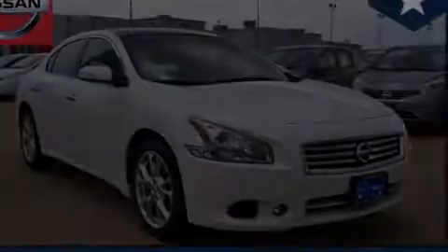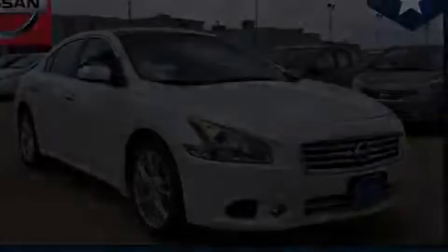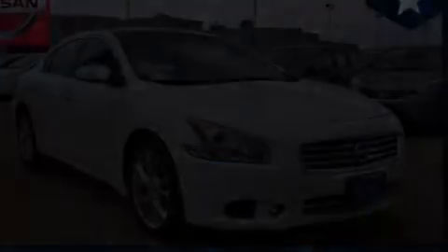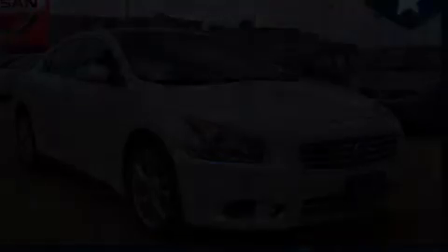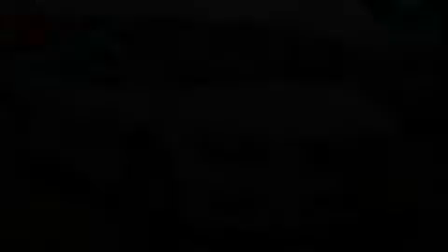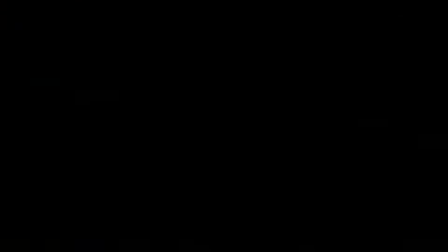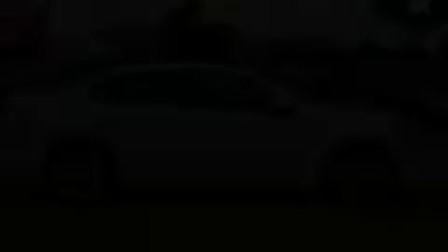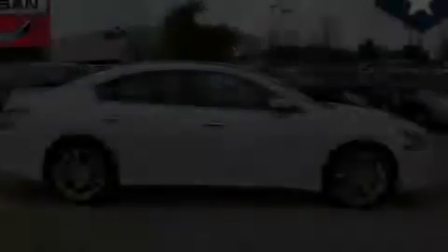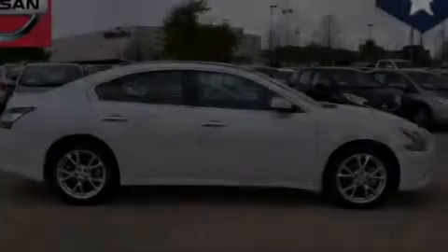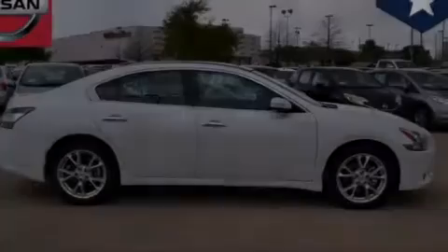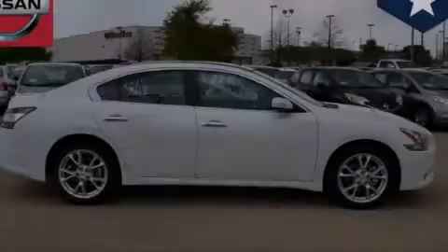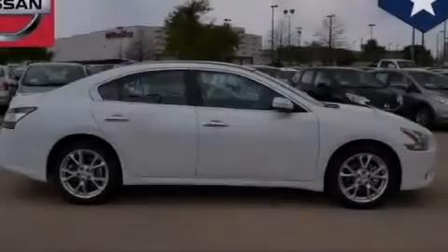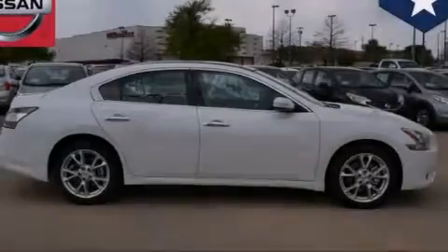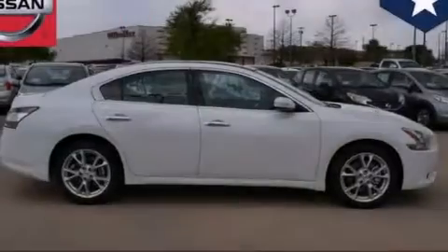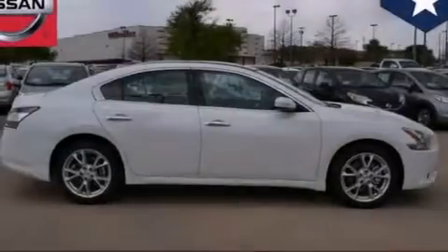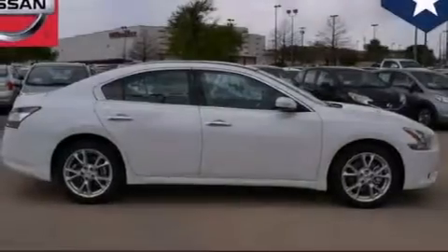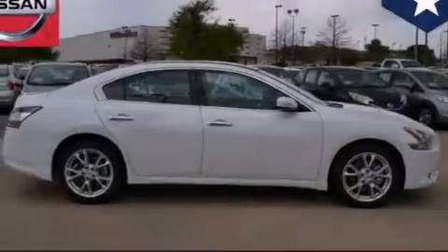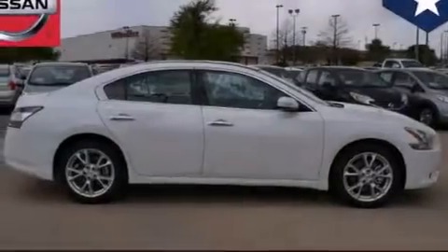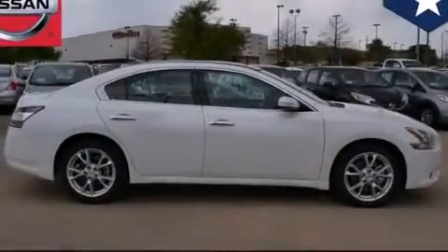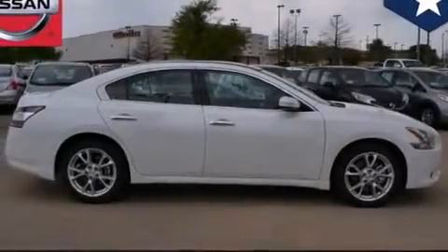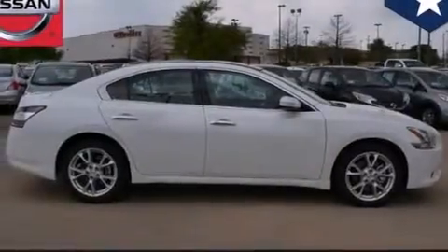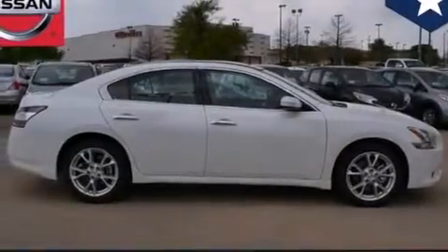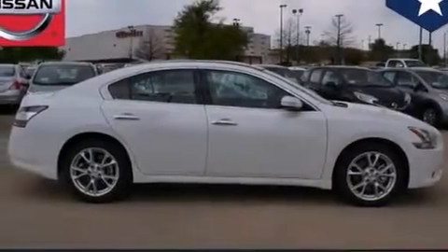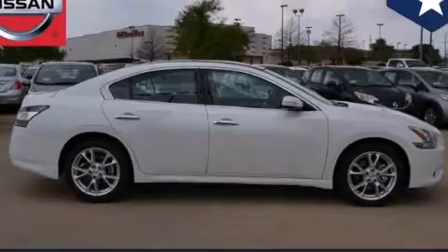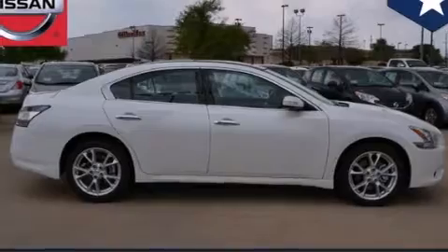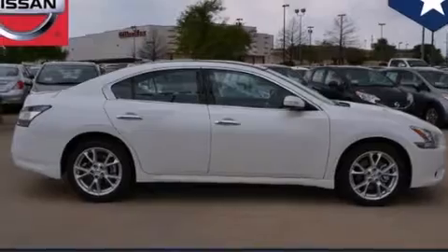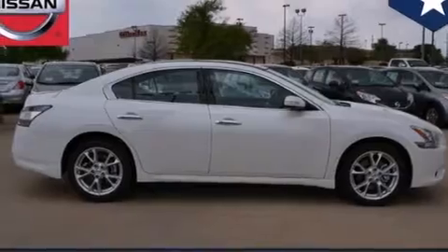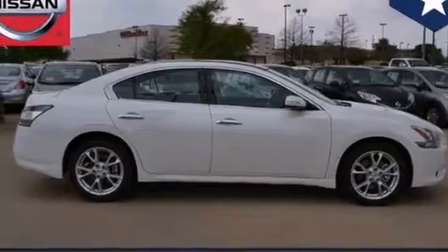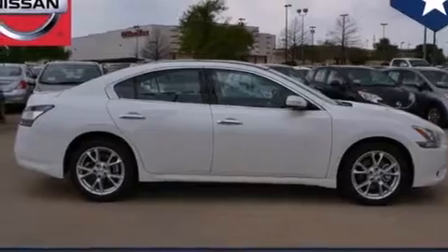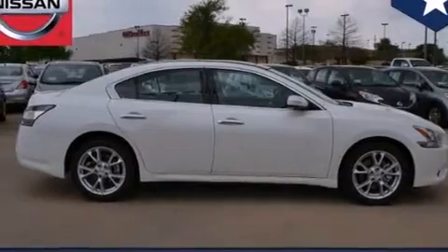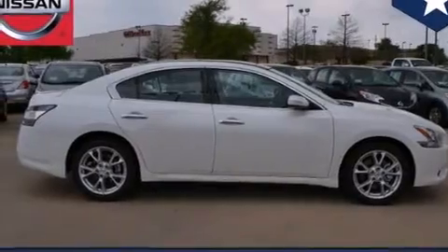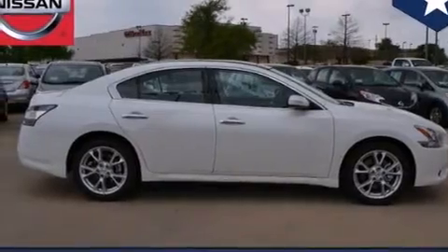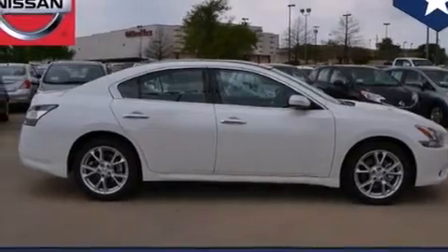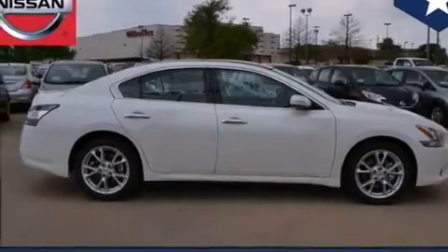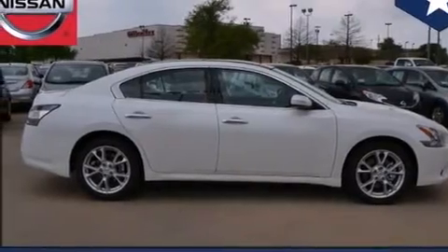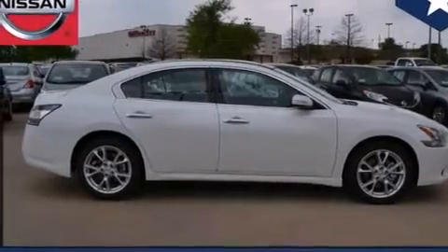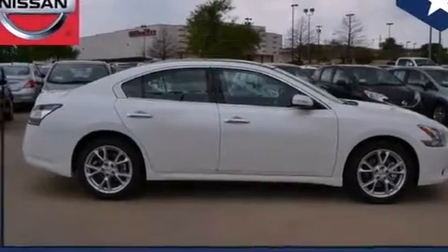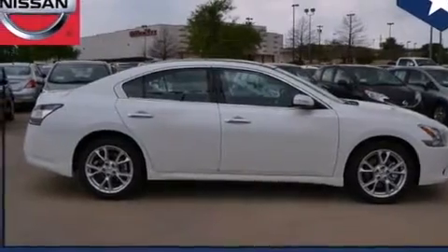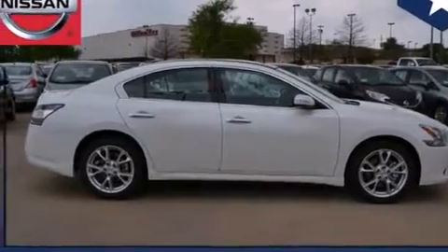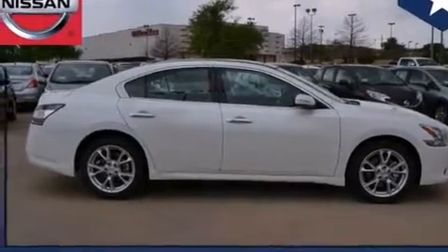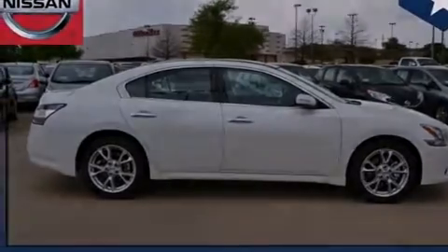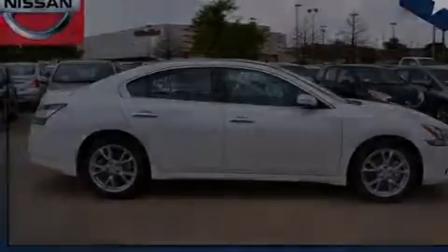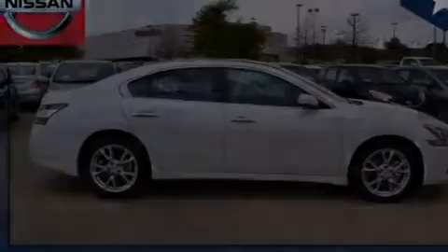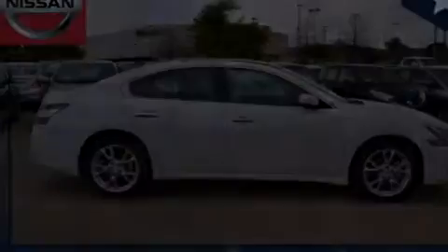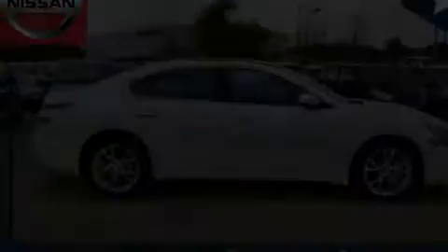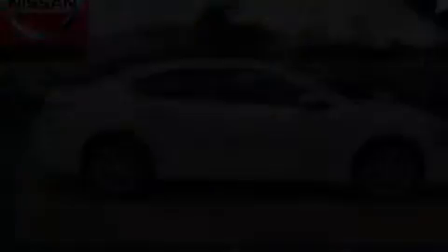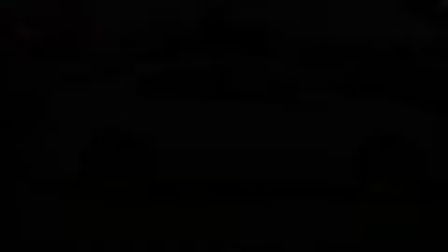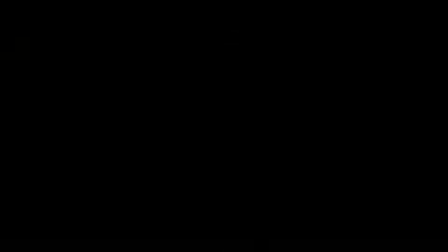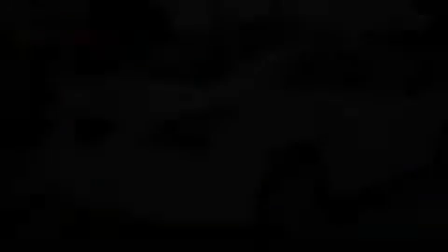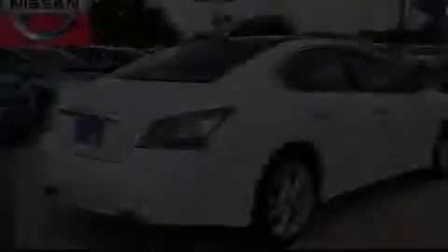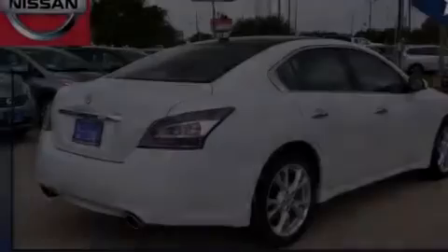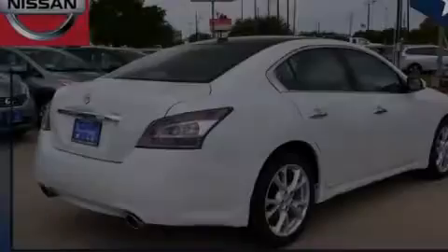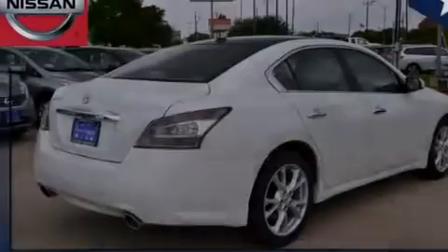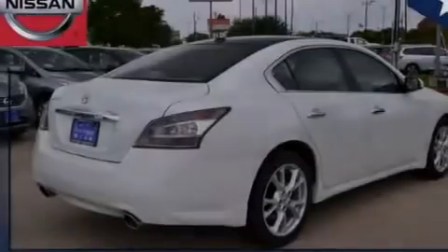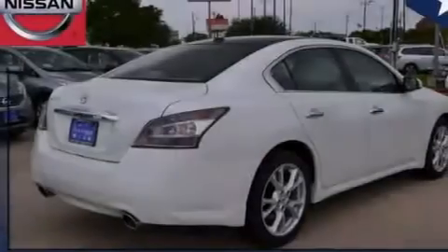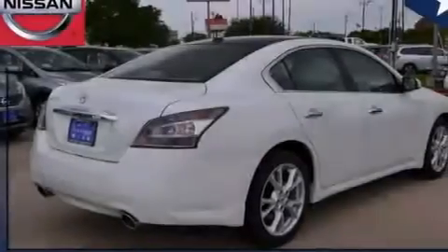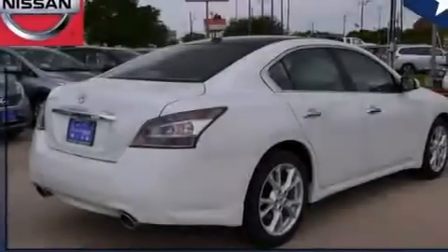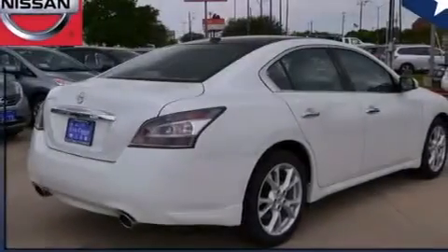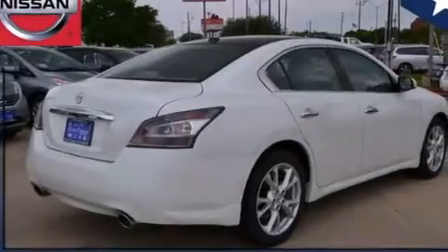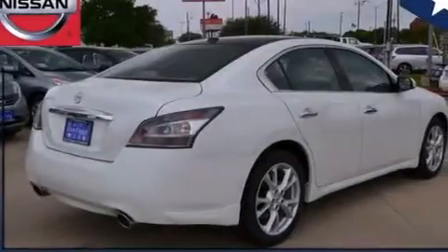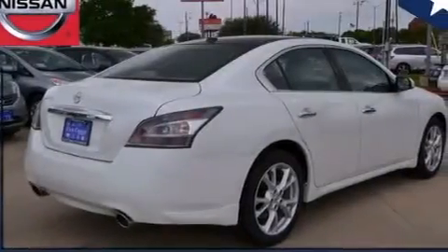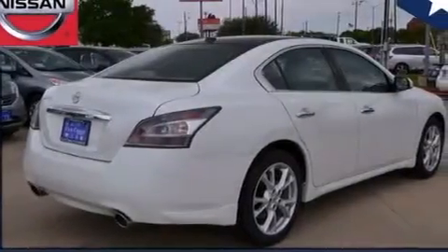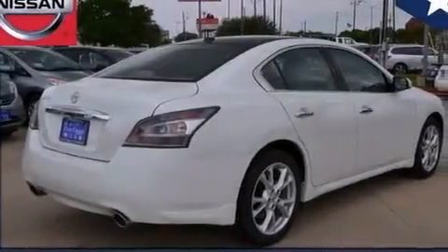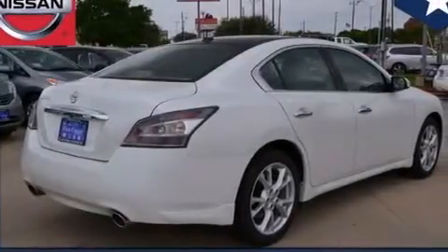Rear seat child-proof door locks, air conditioning, cruise control, steering wheel mounted controls, and a sunroof enables you to fill the cabin with fresh air at the push of a button.